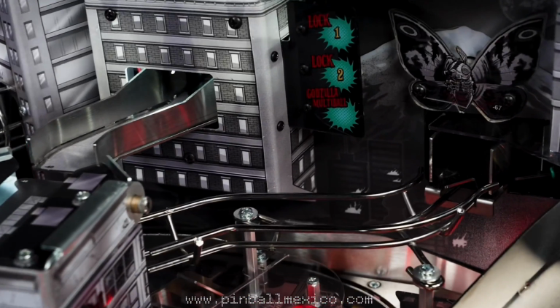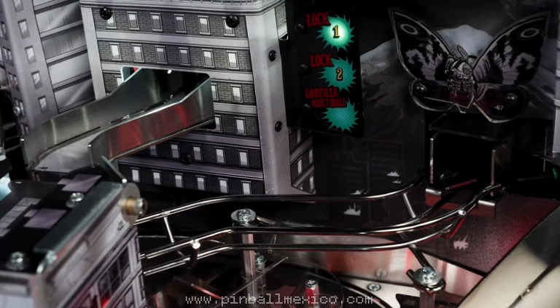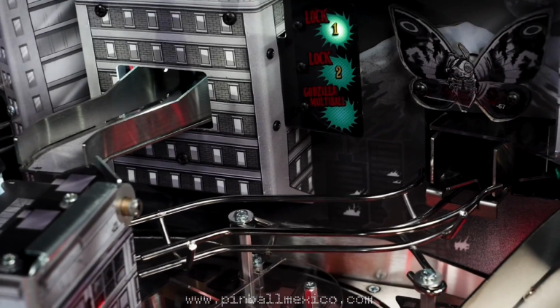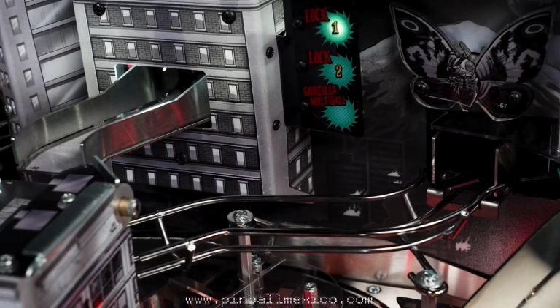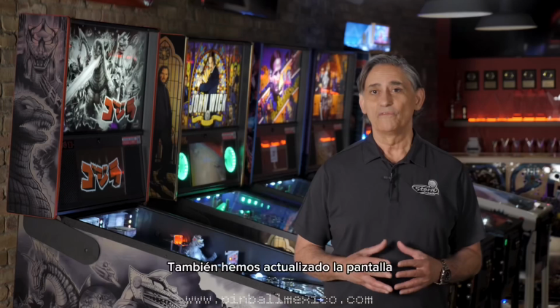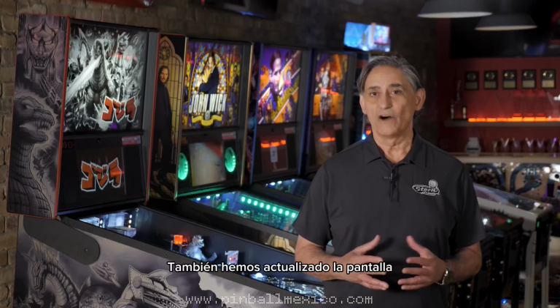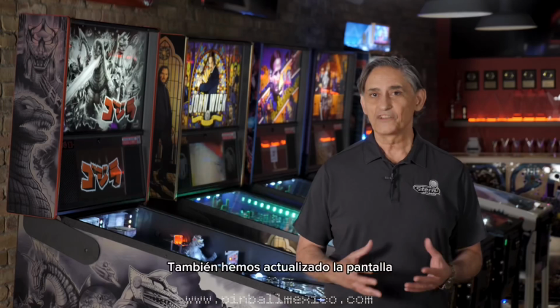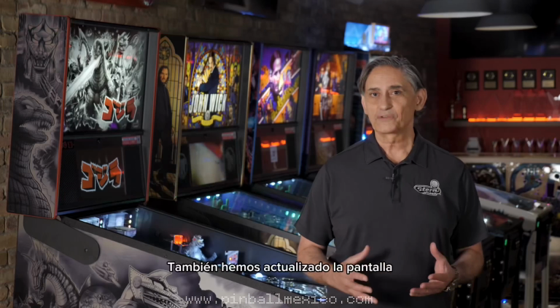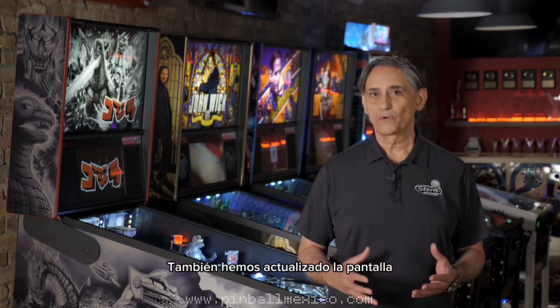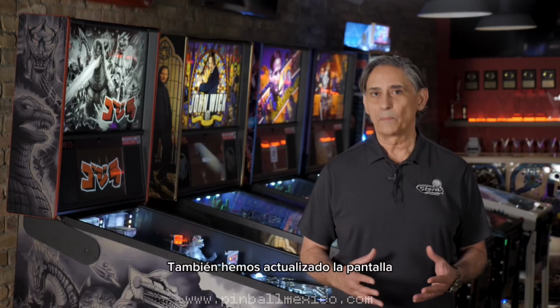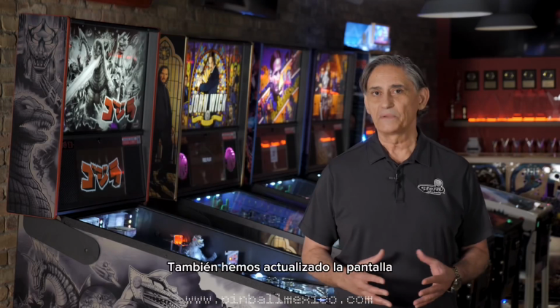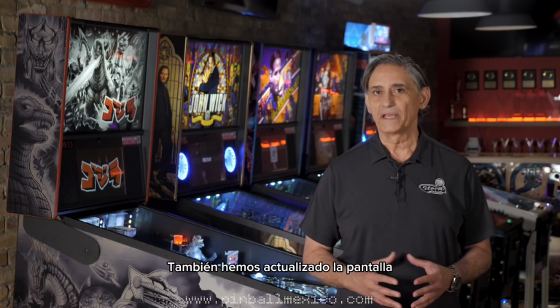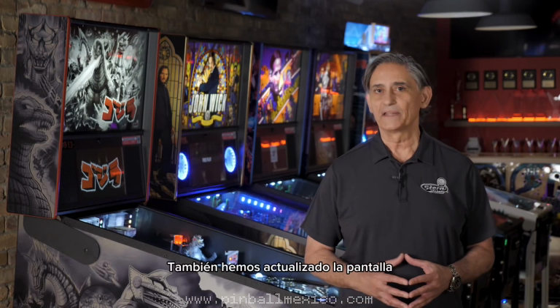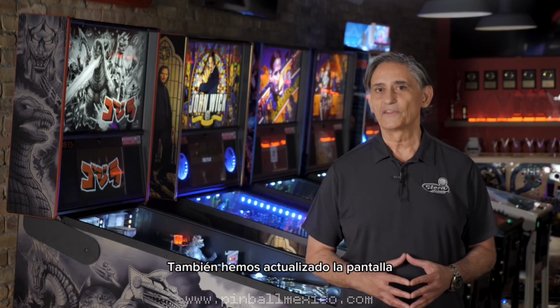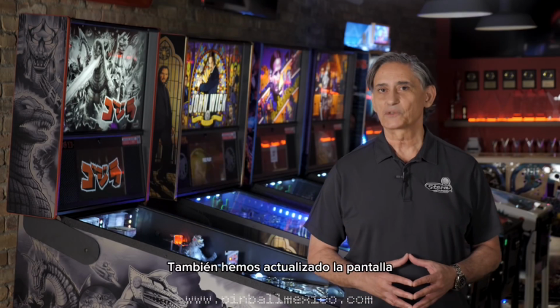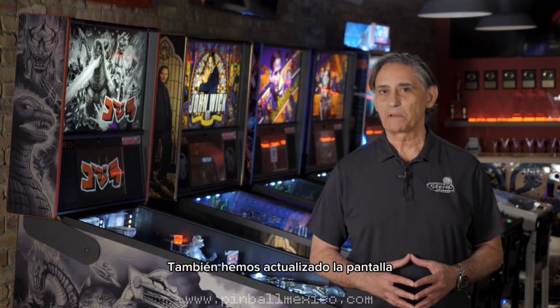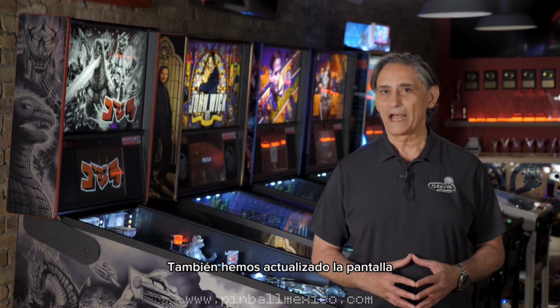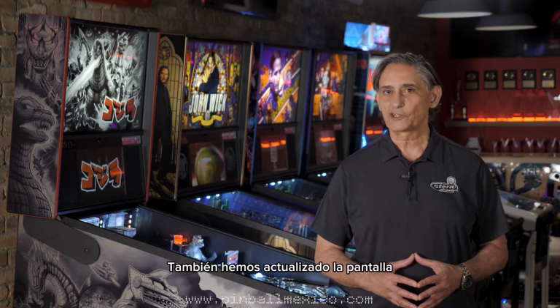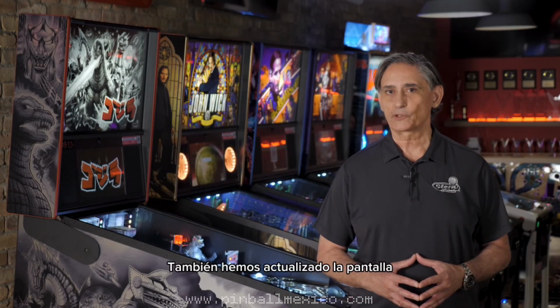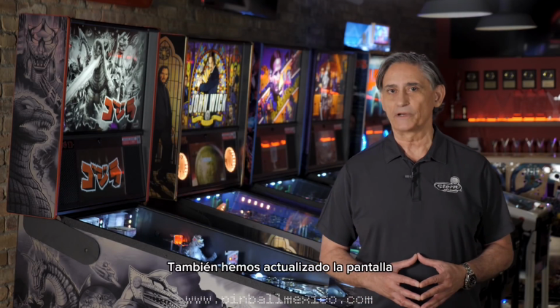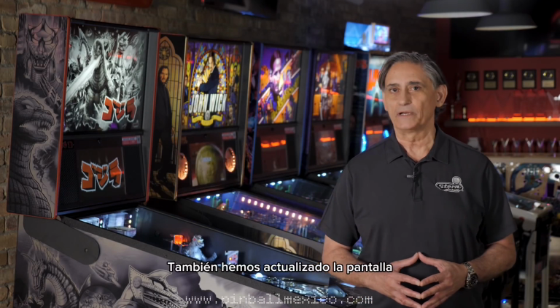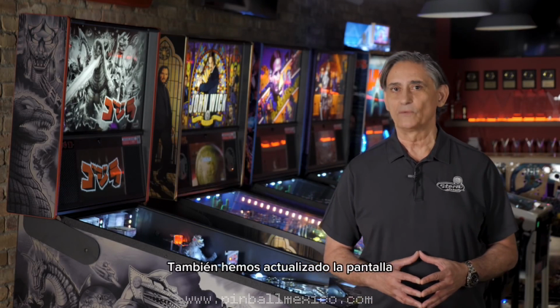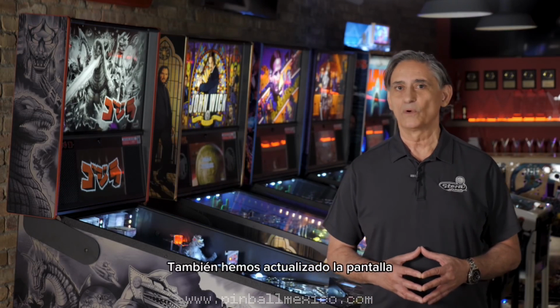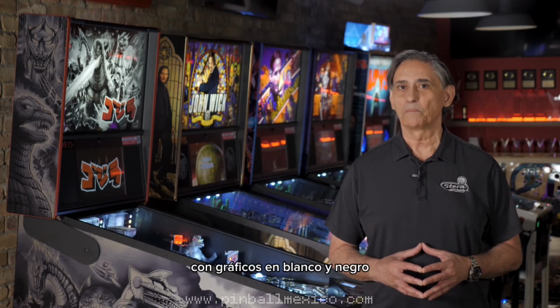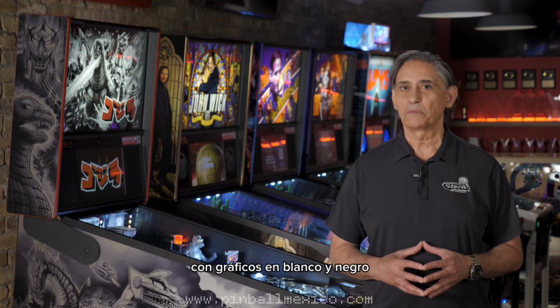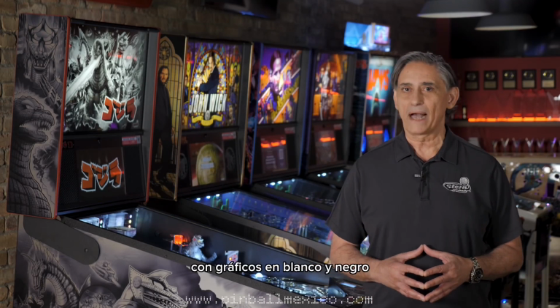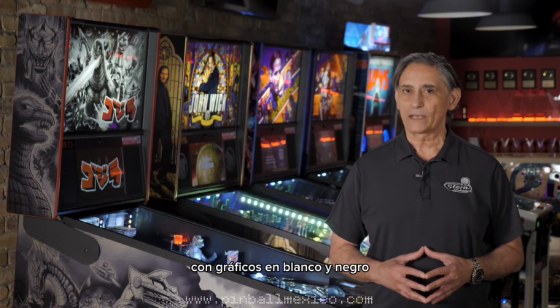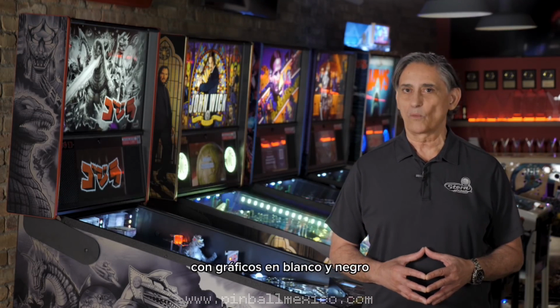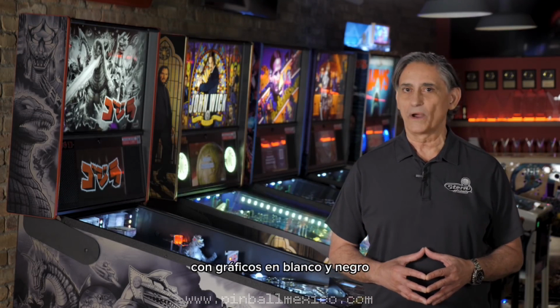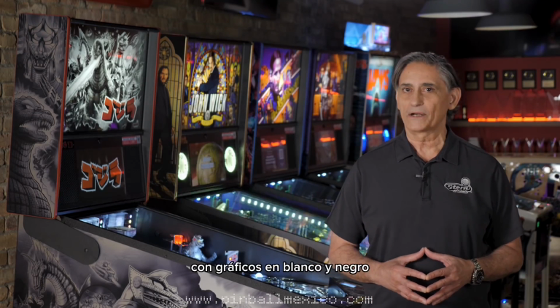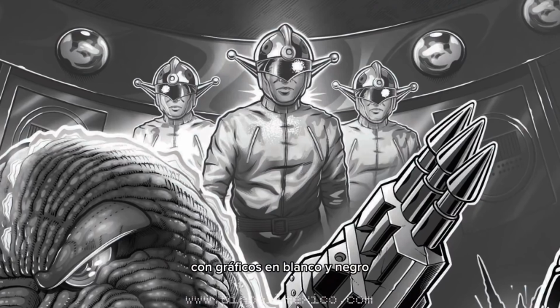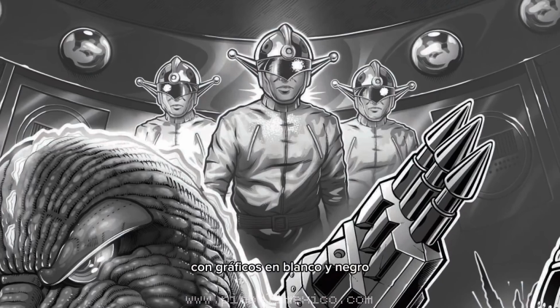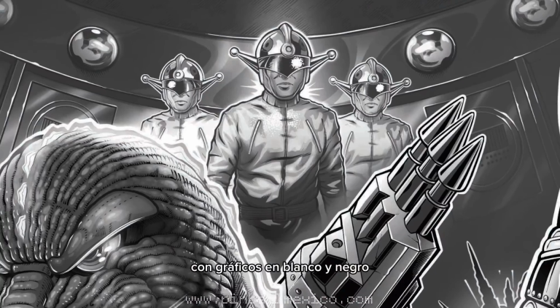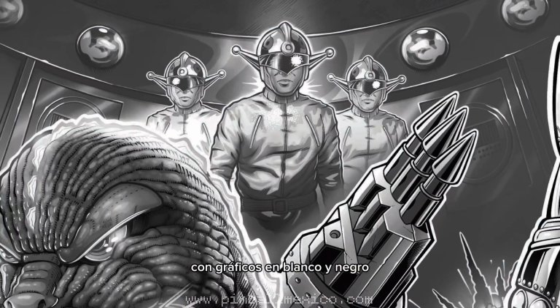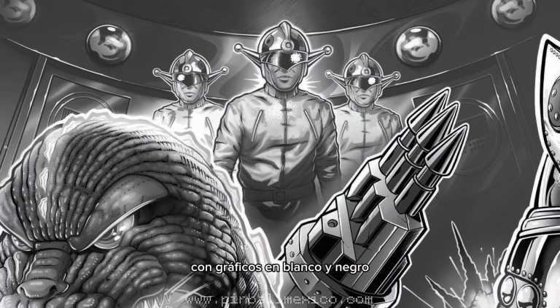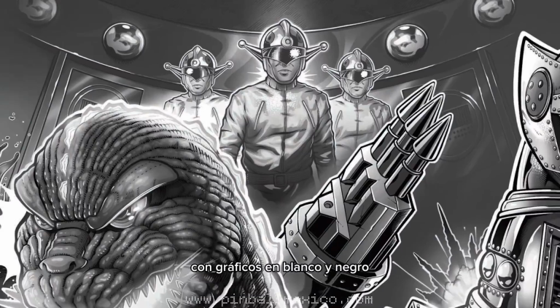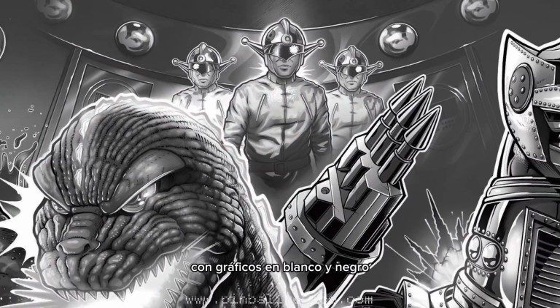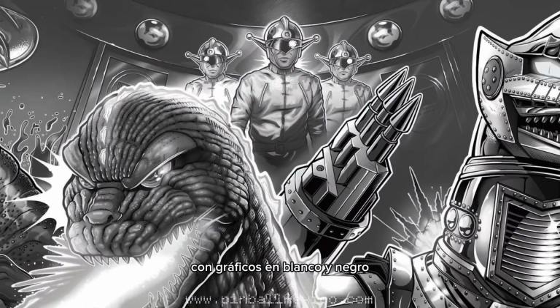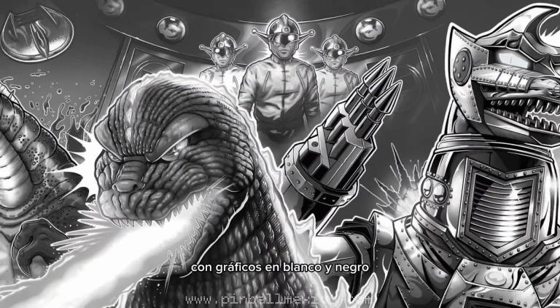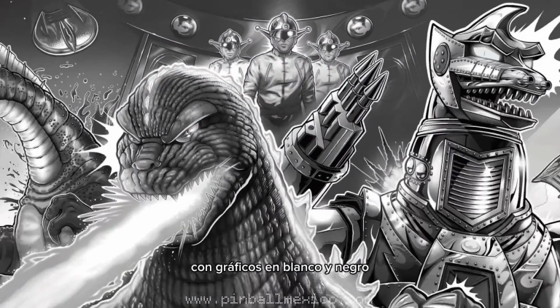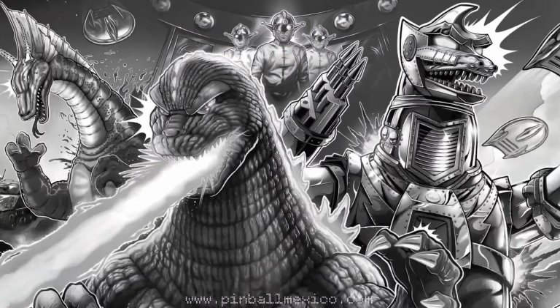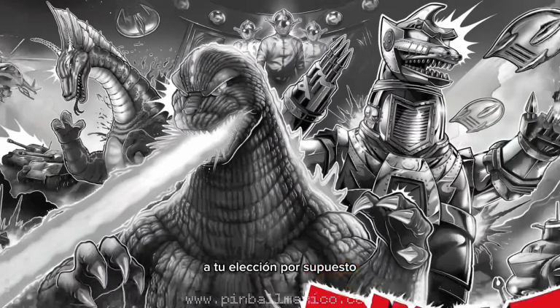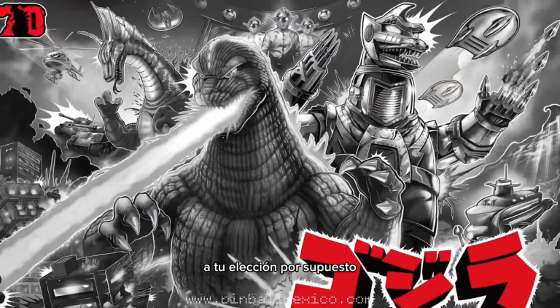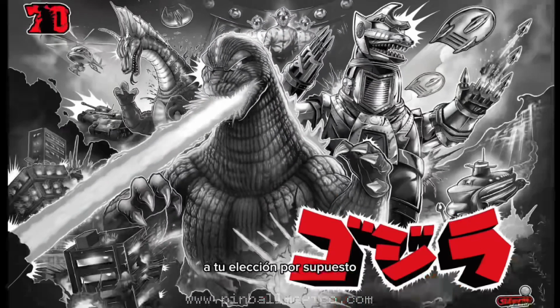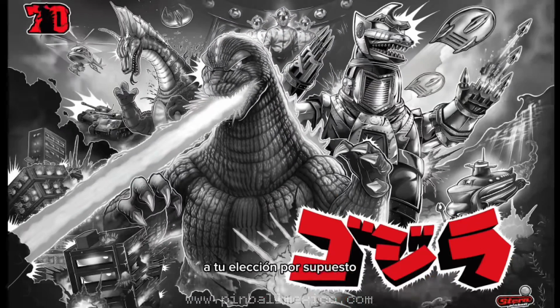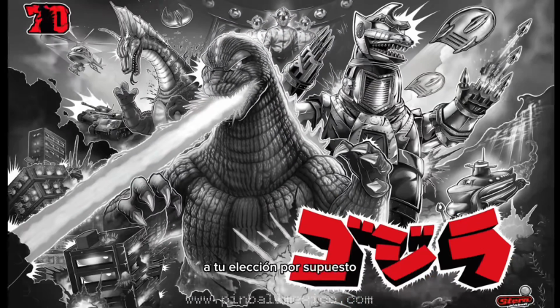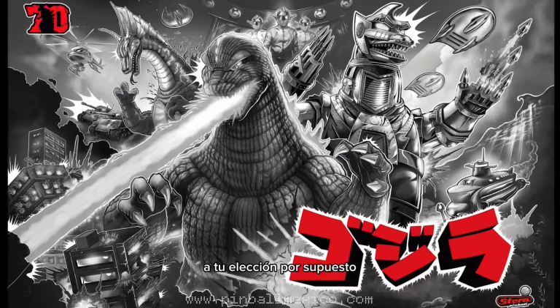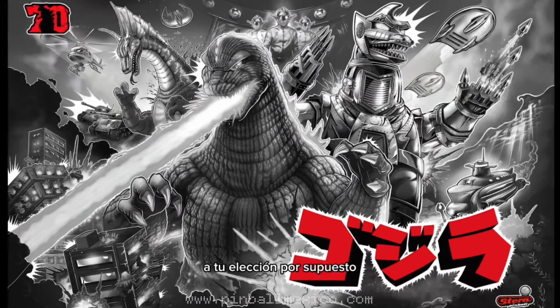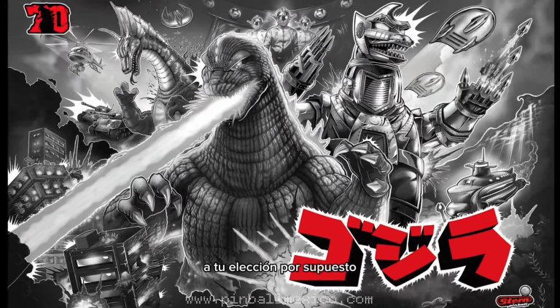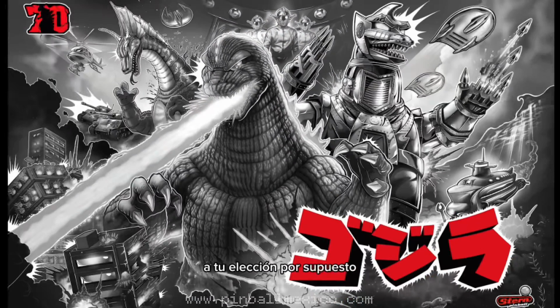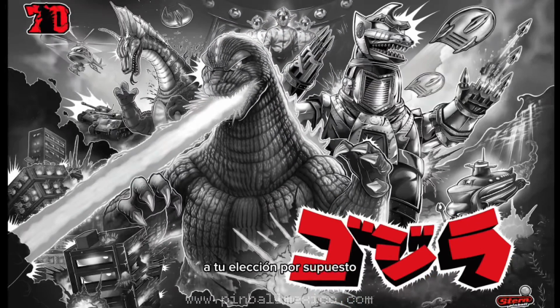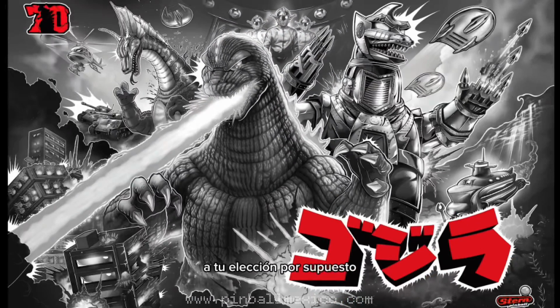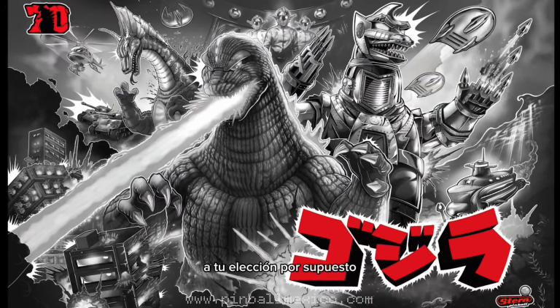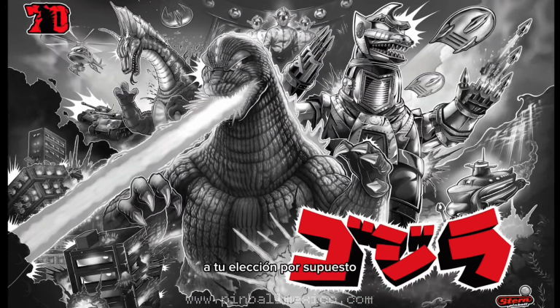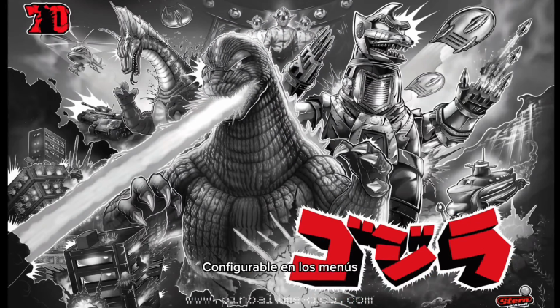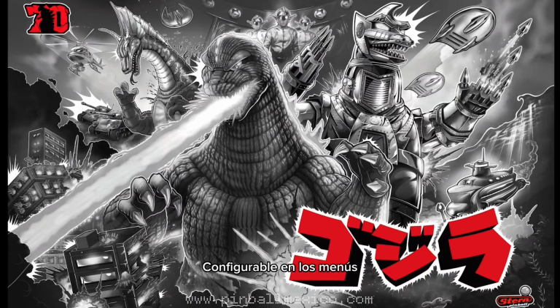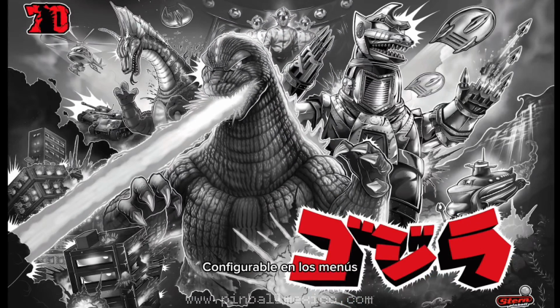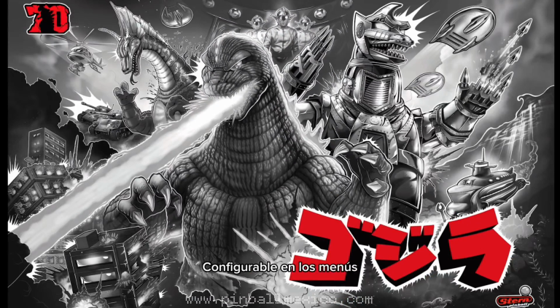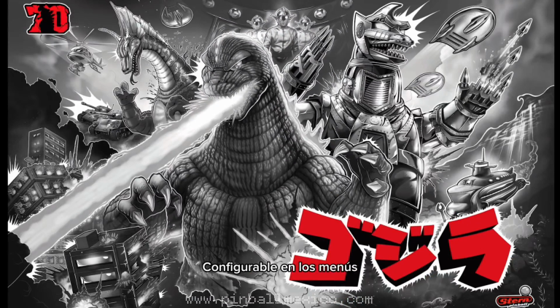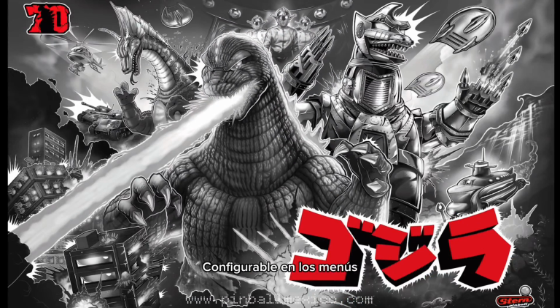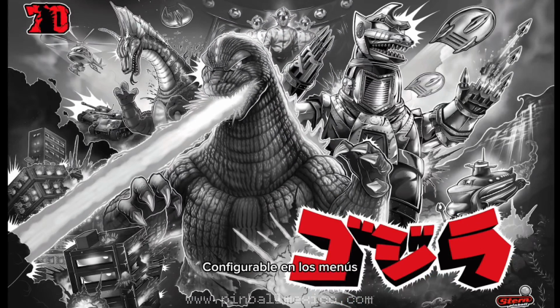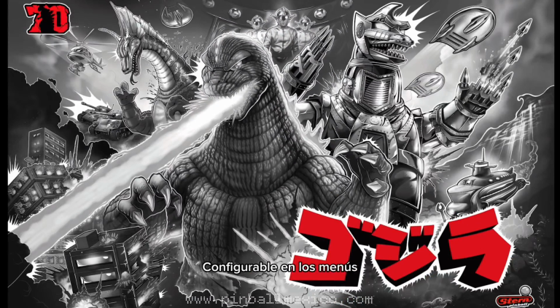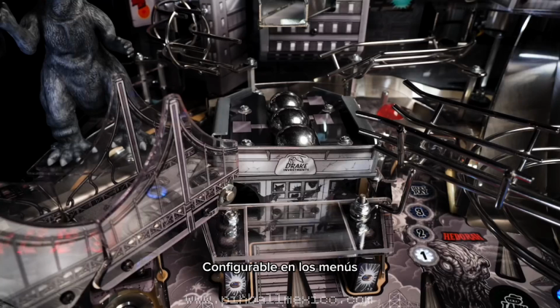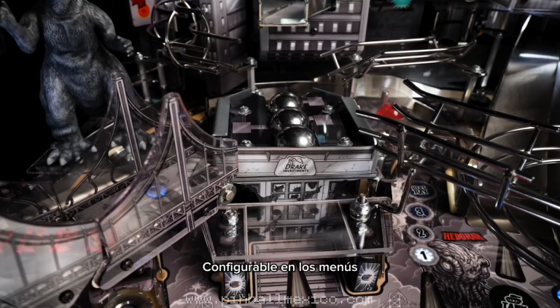We've also updated the splash screen with black and white graphics — your choice of course, settable in the menus.